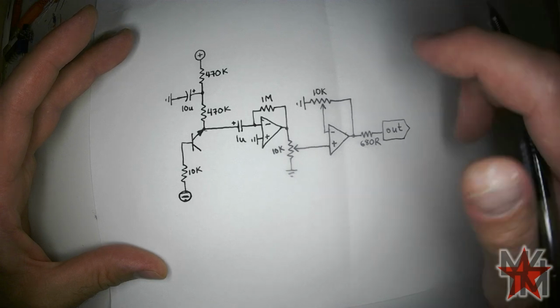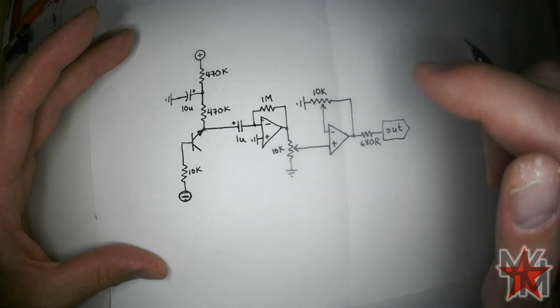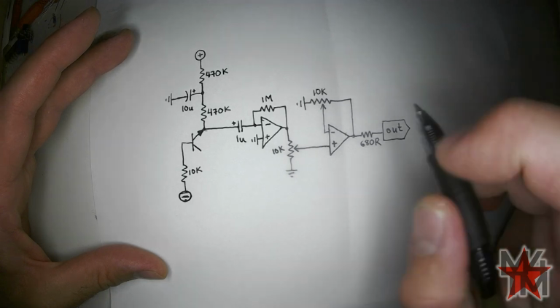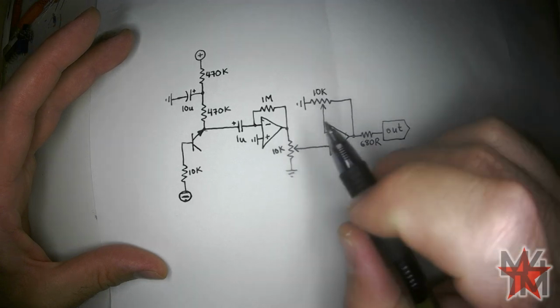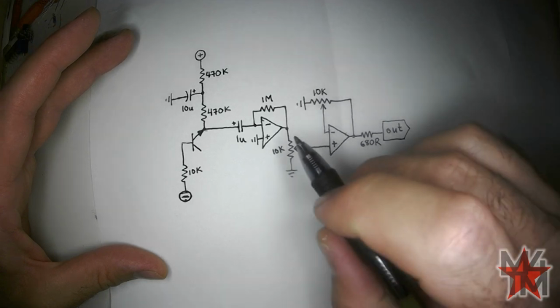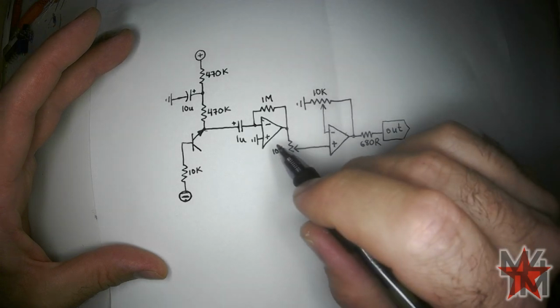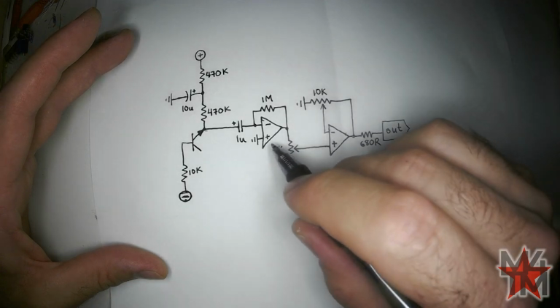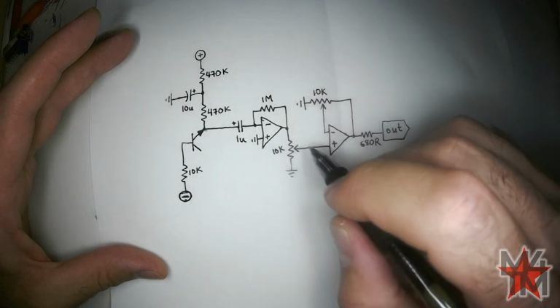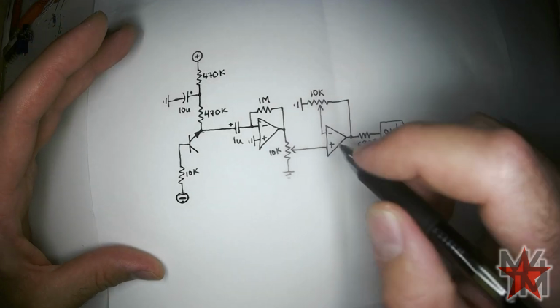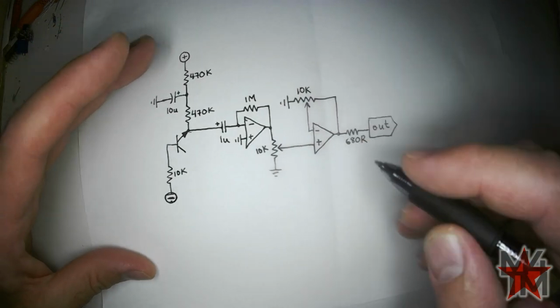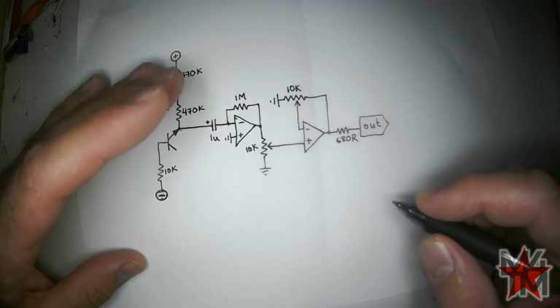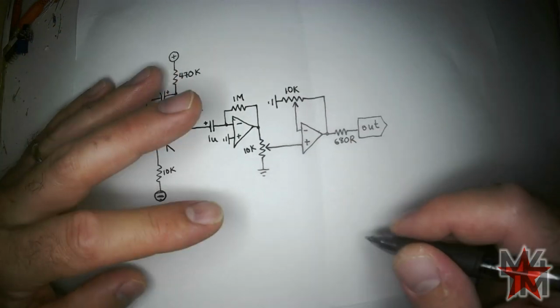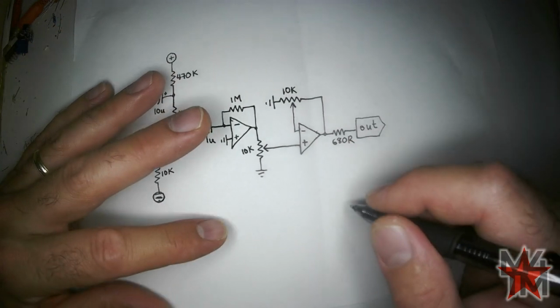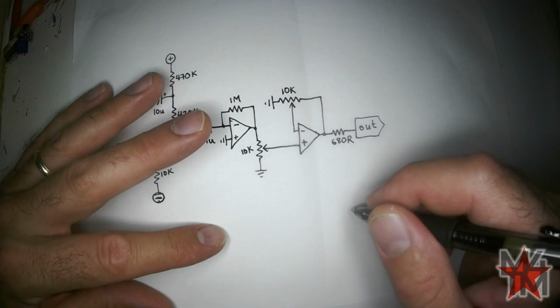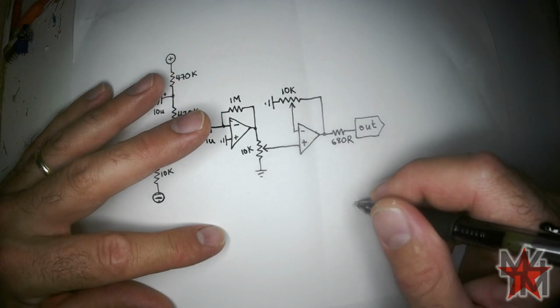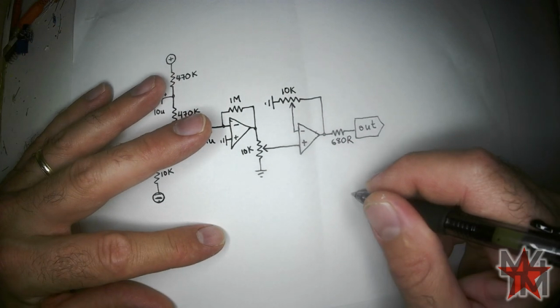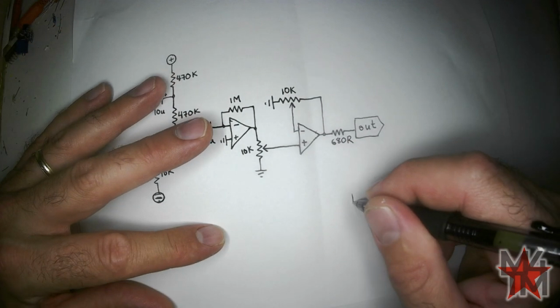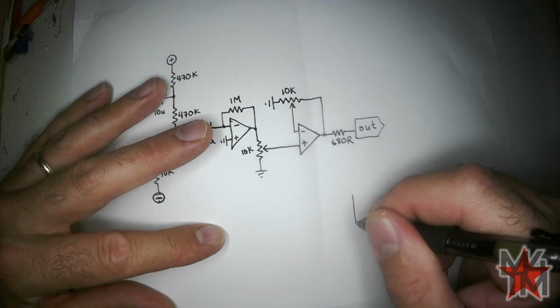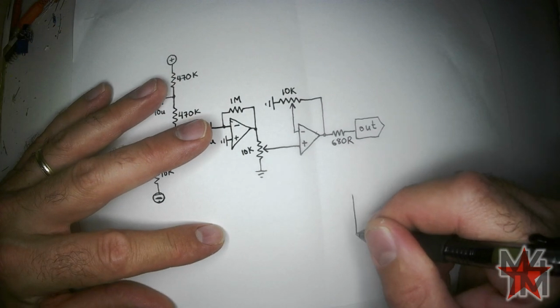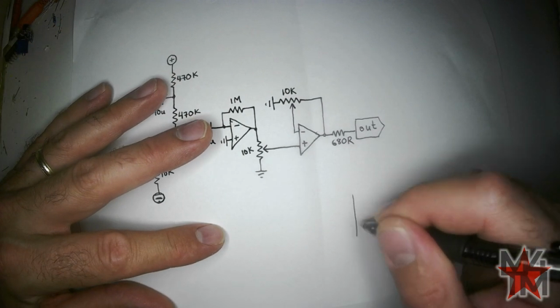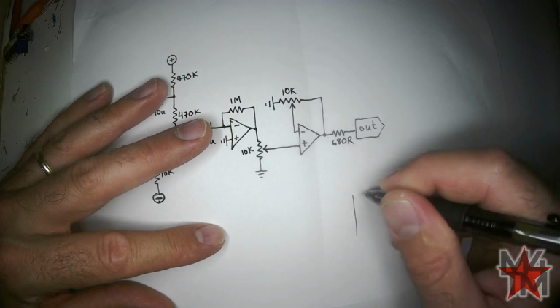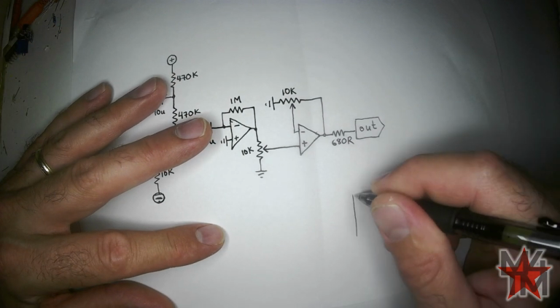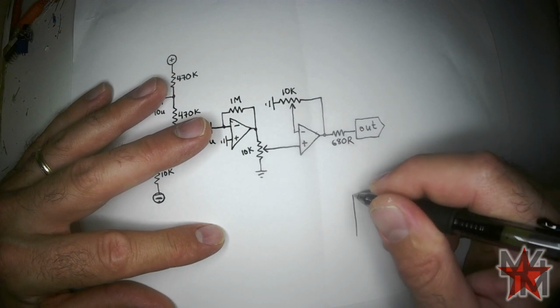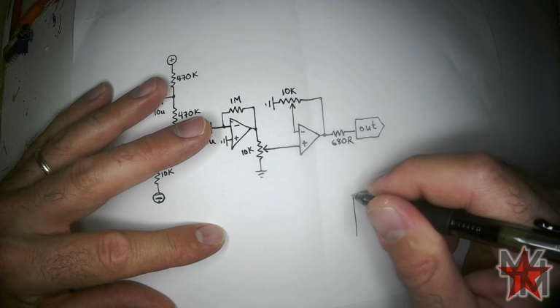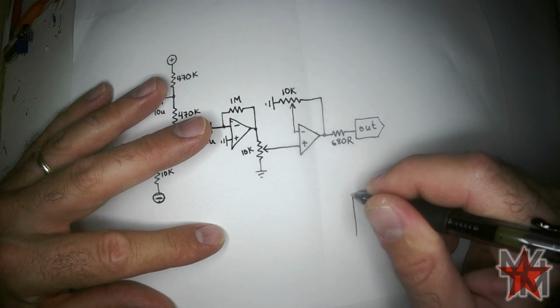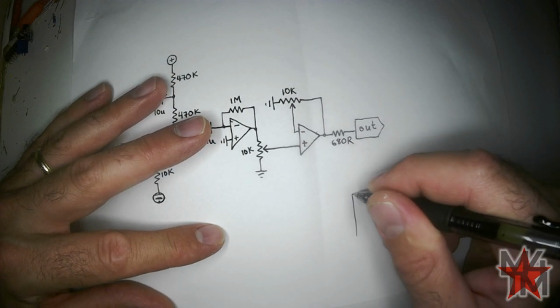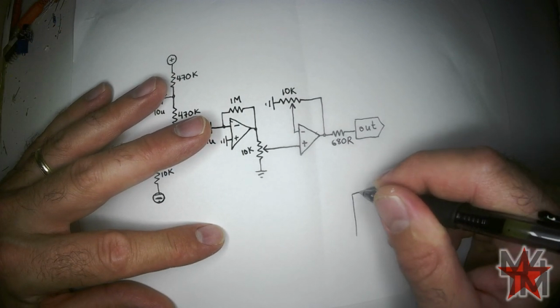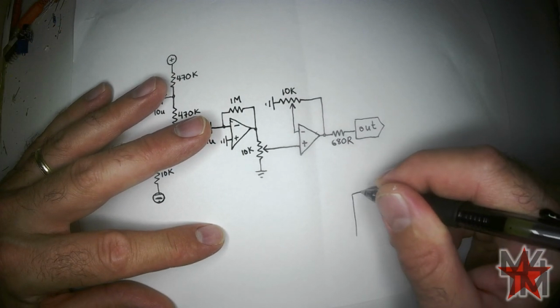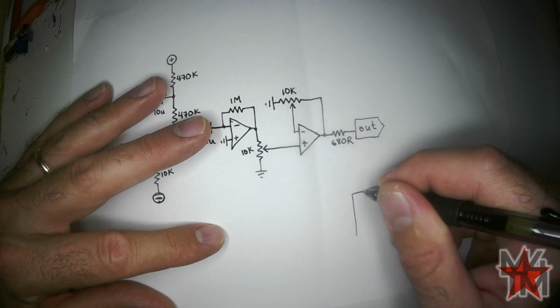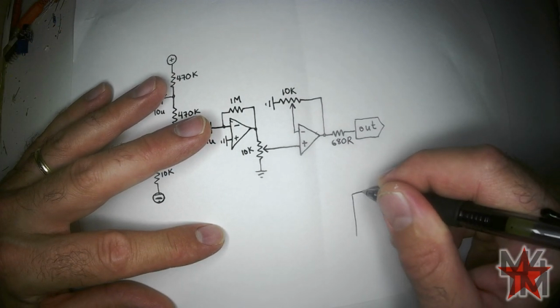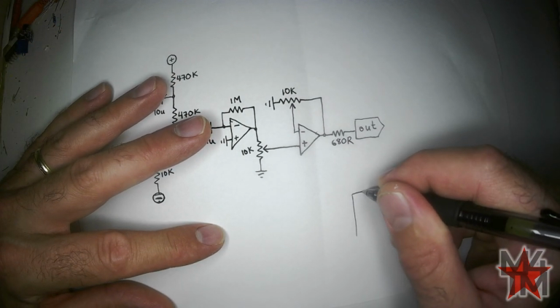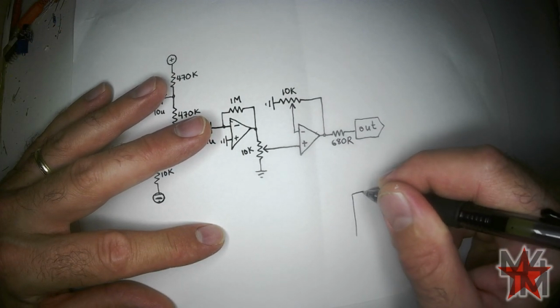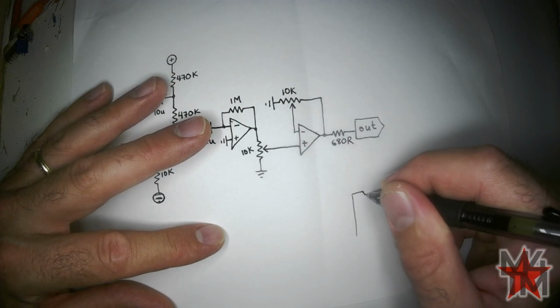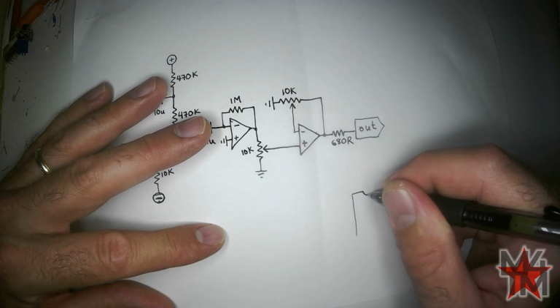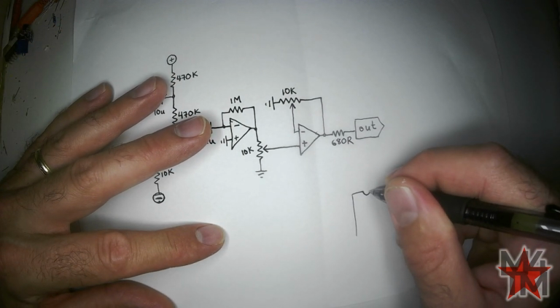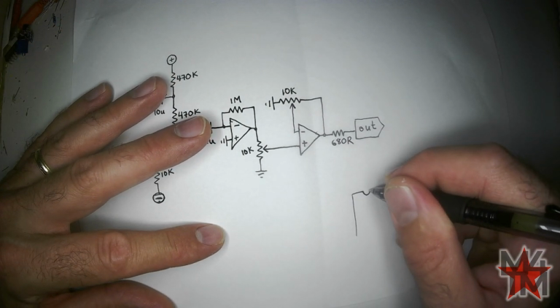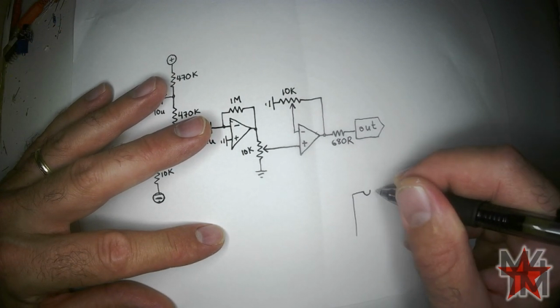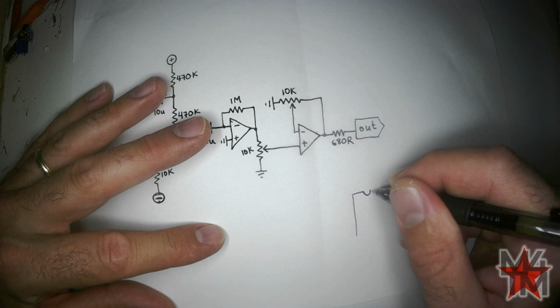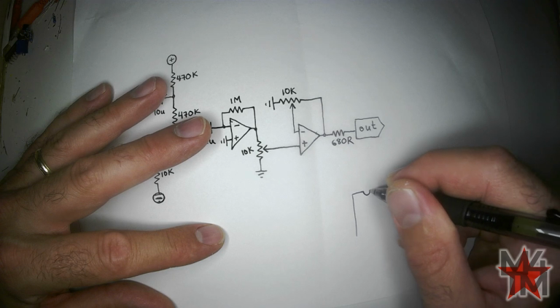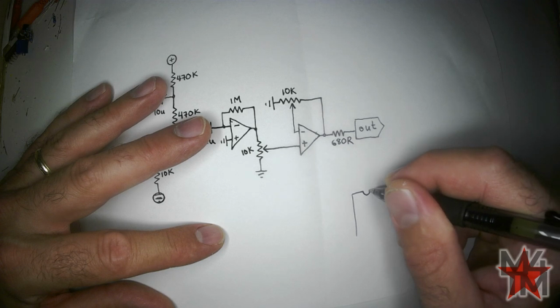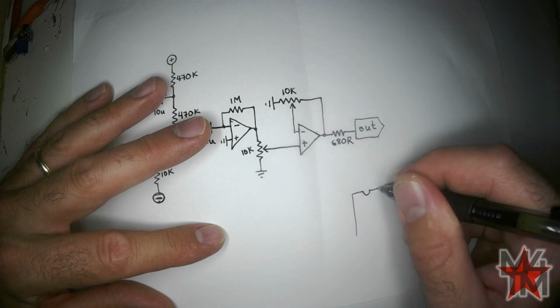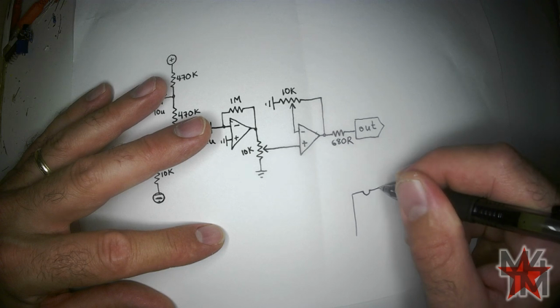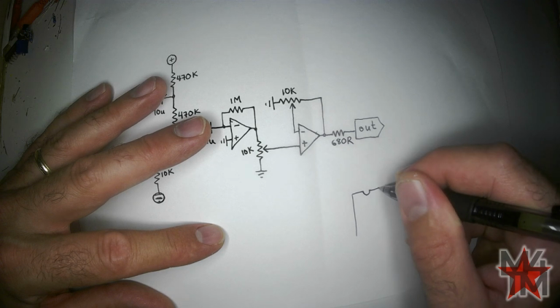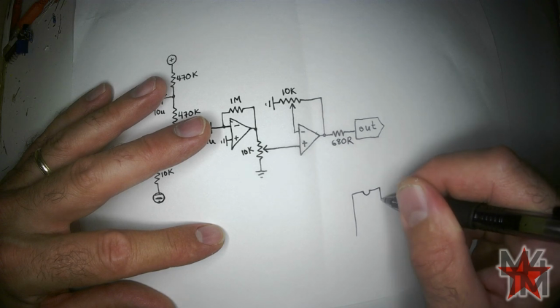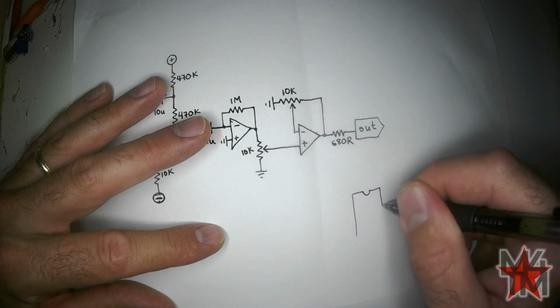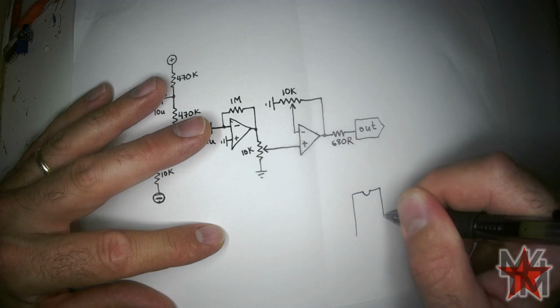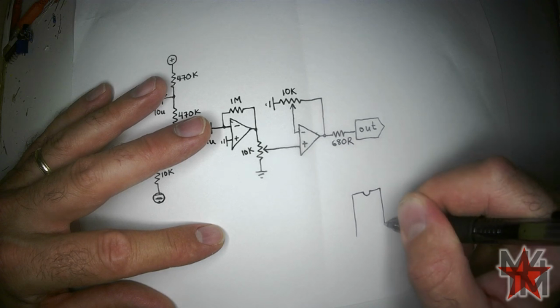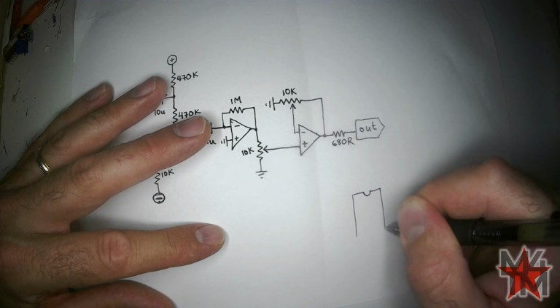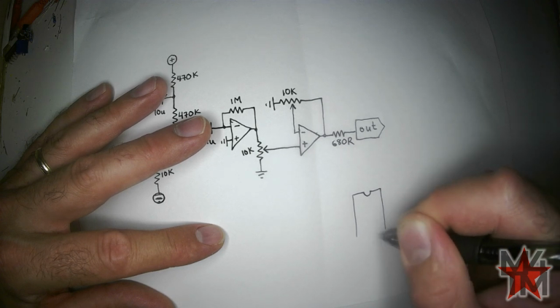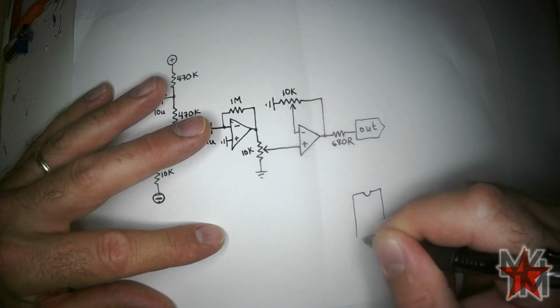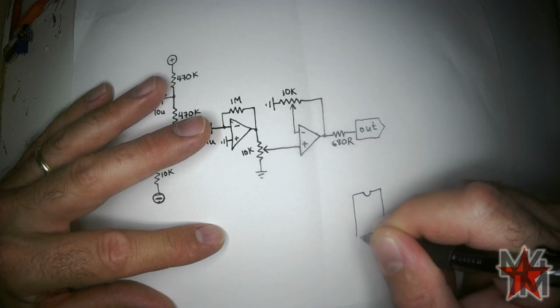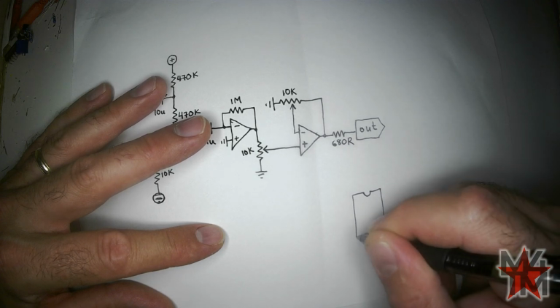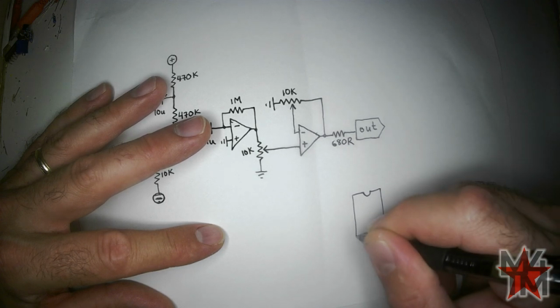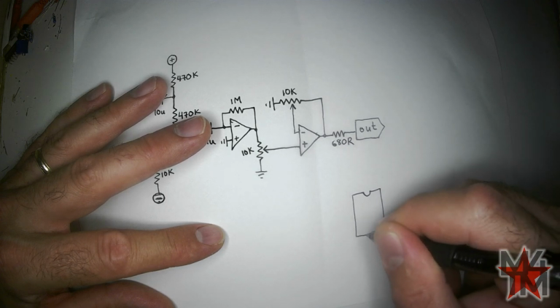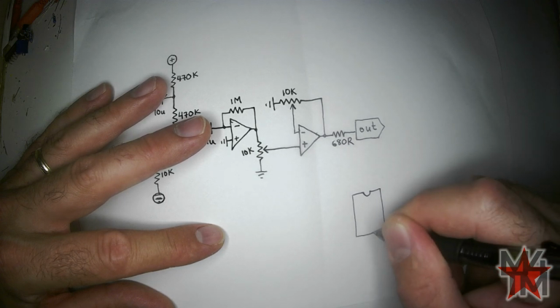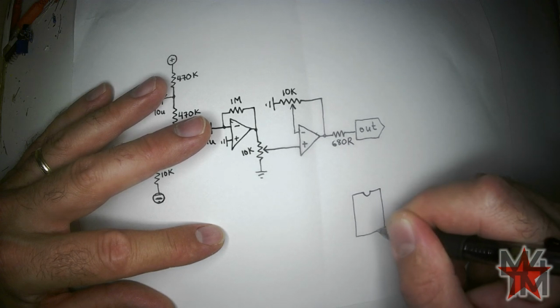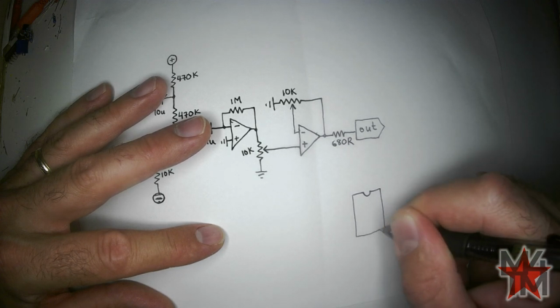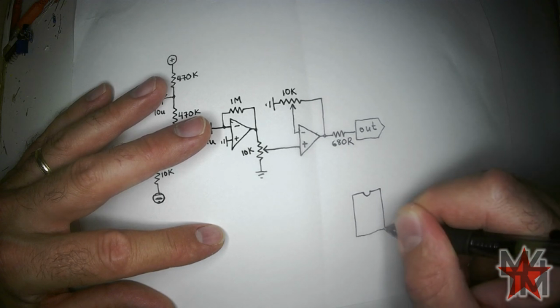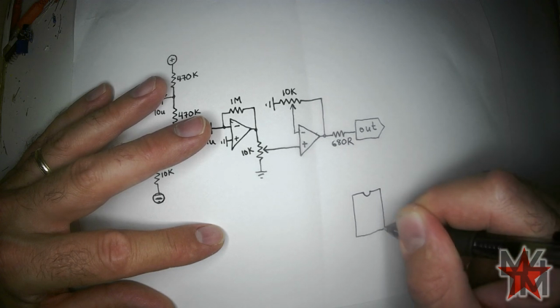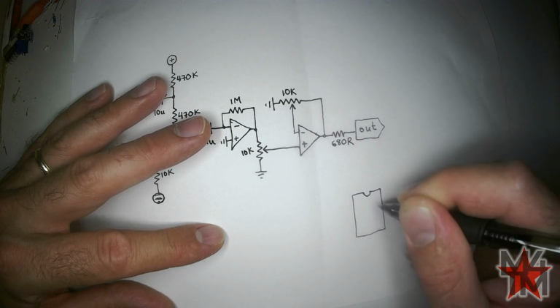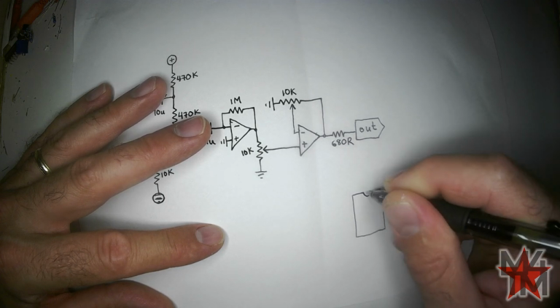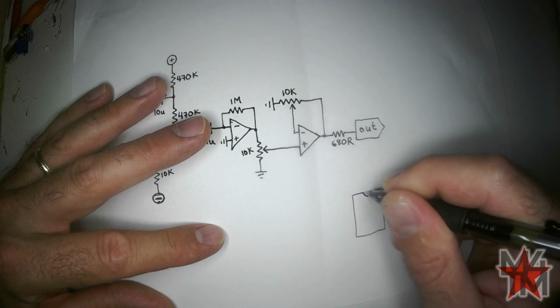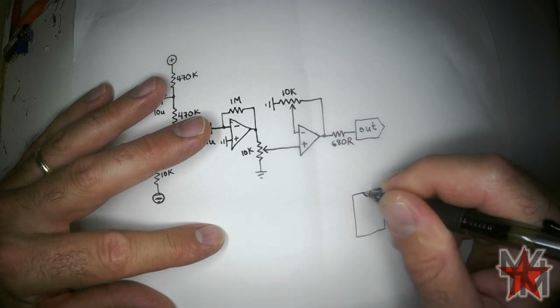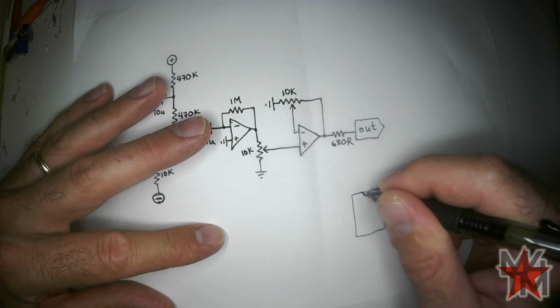We need one op-amp. I'm going to use an NE5532.